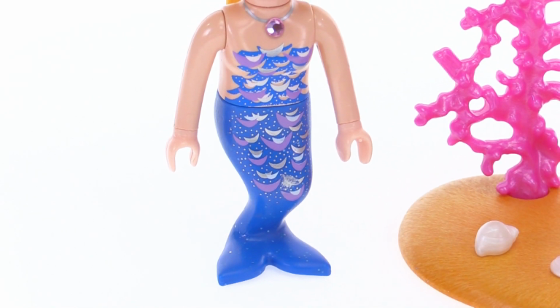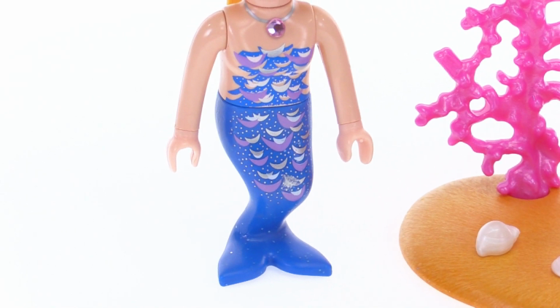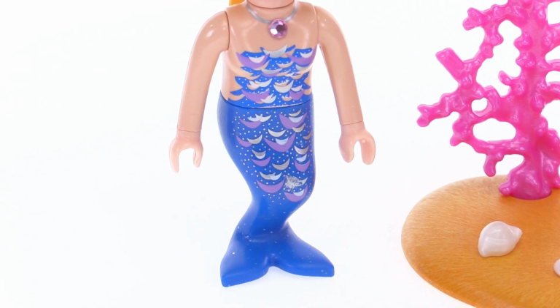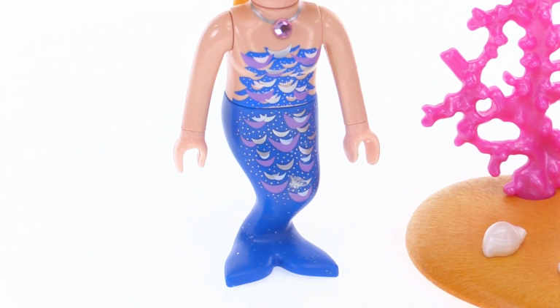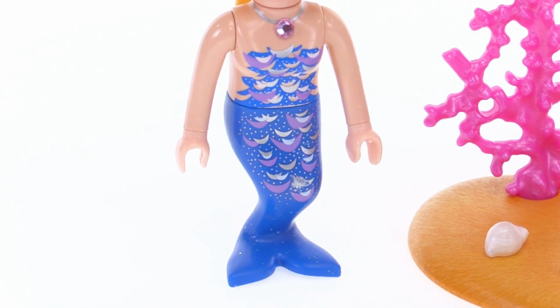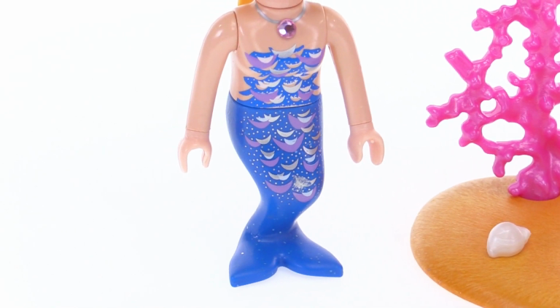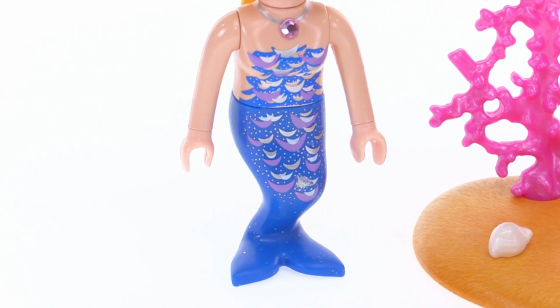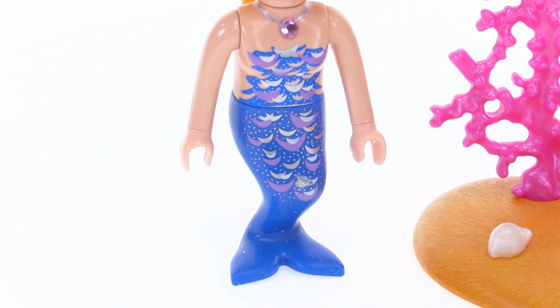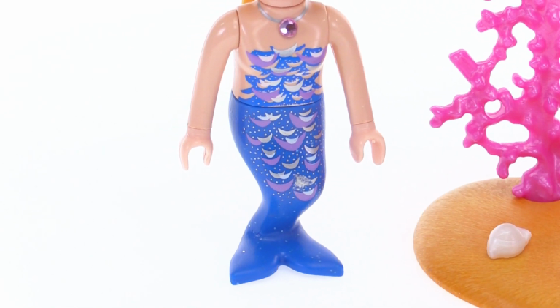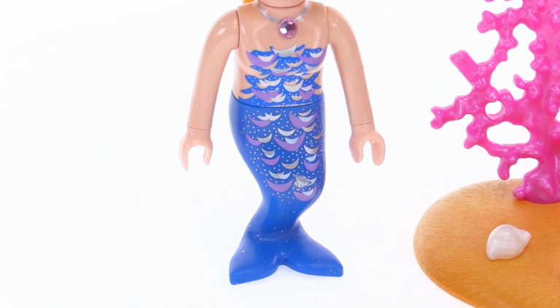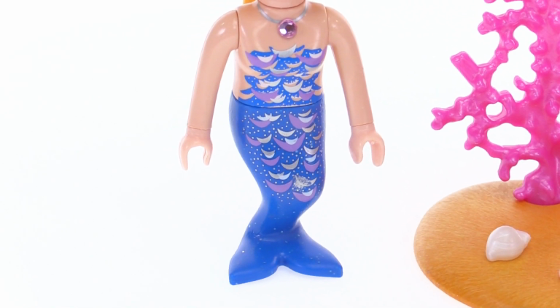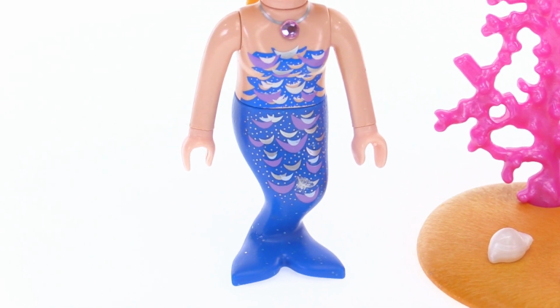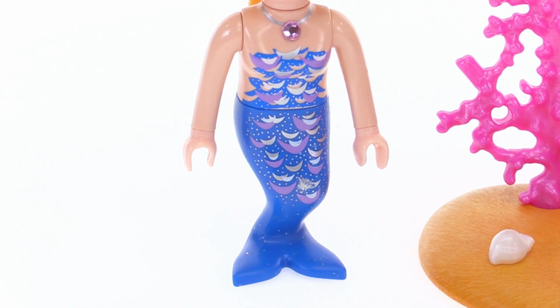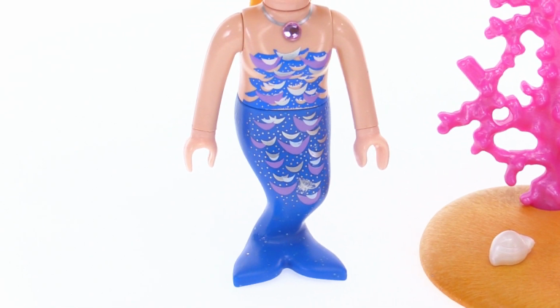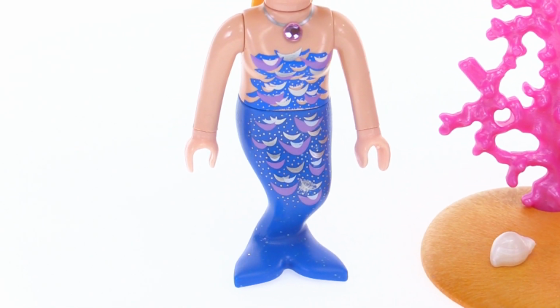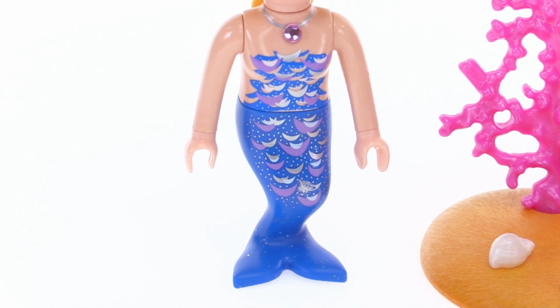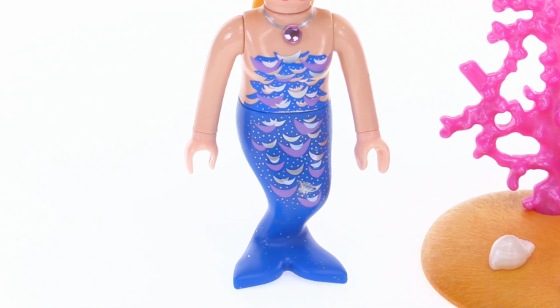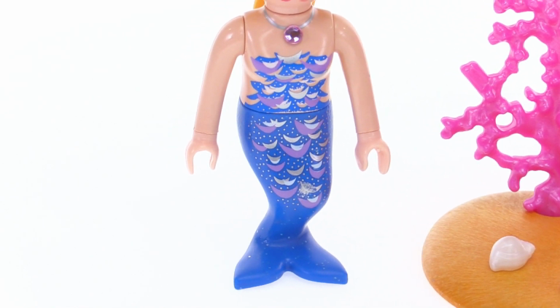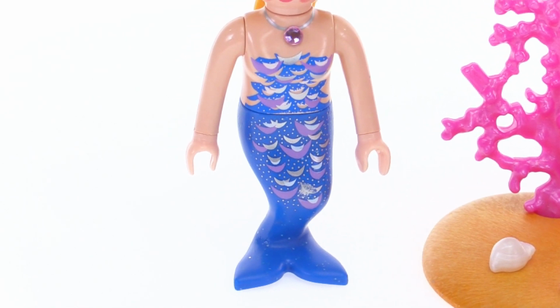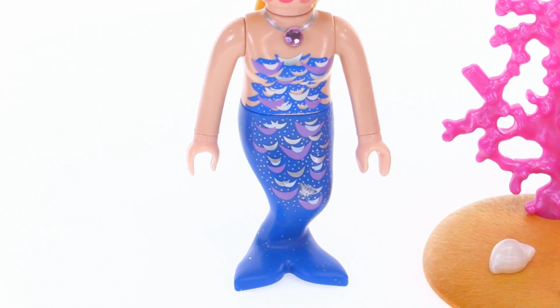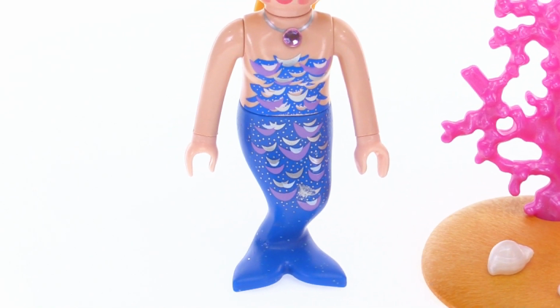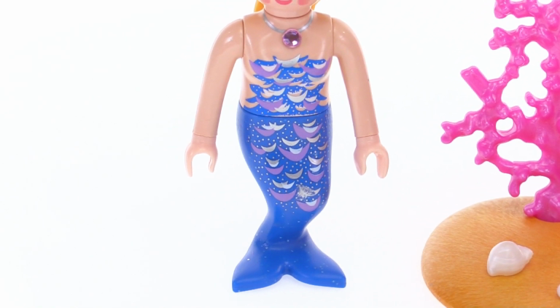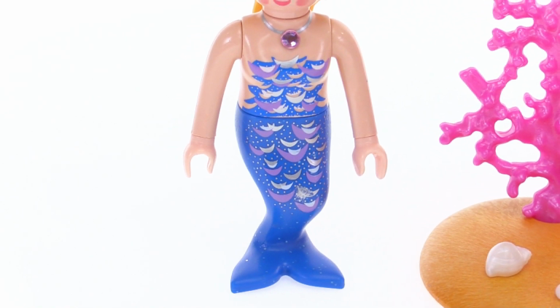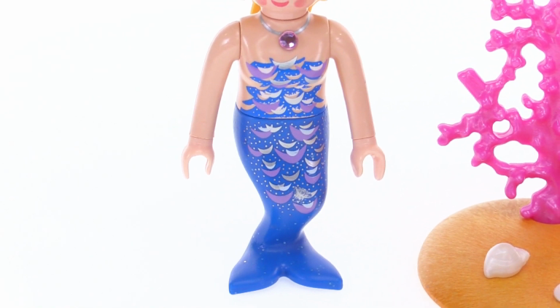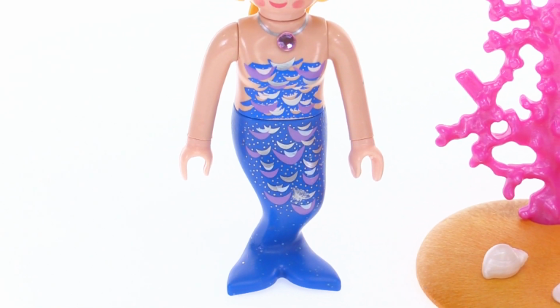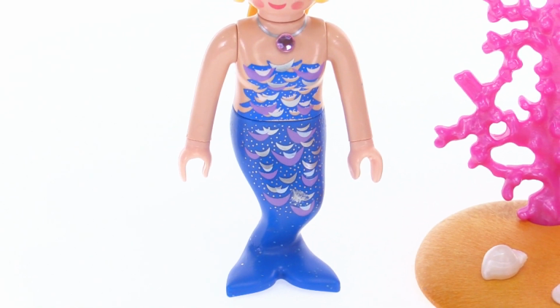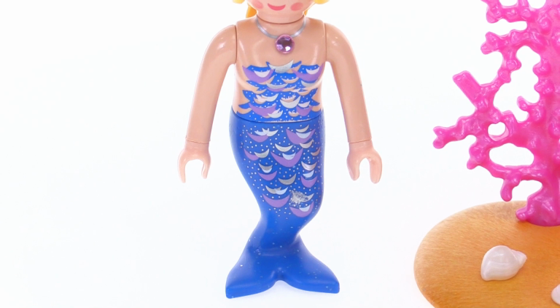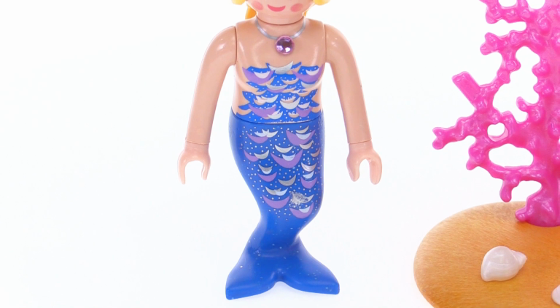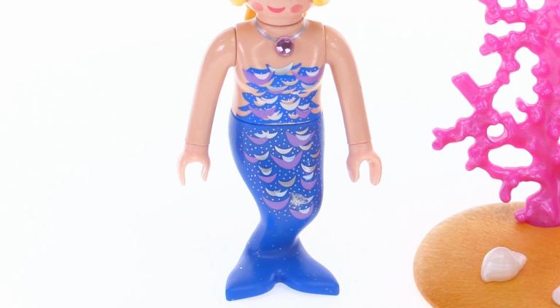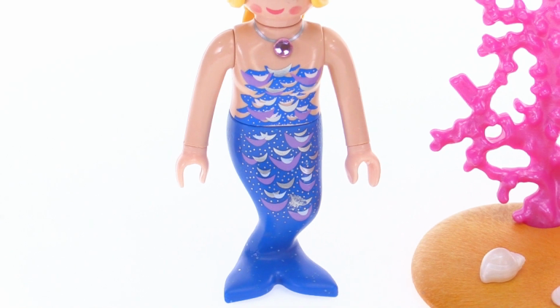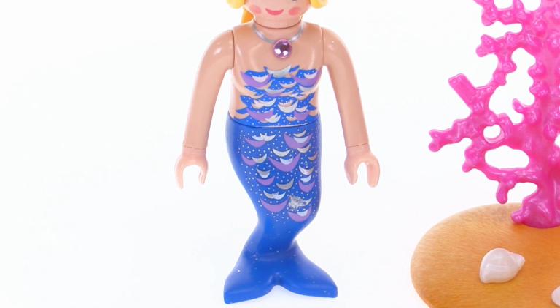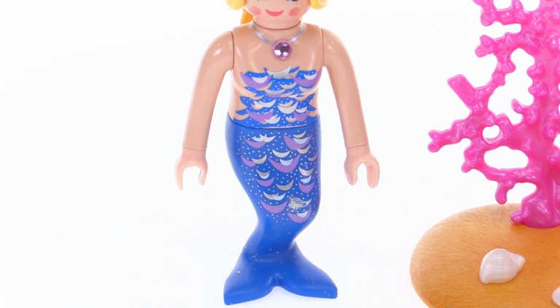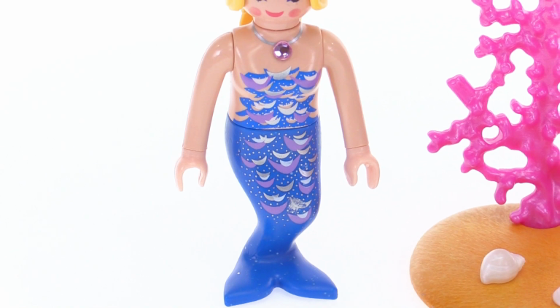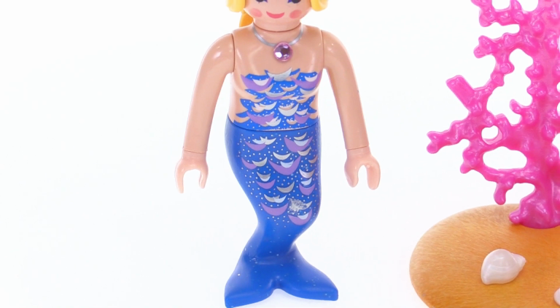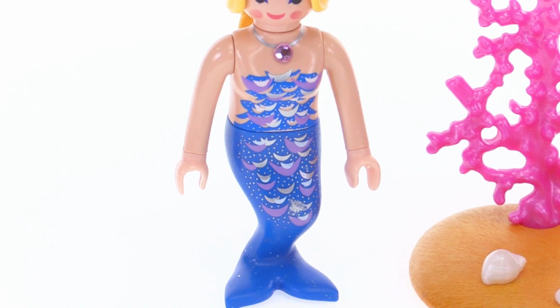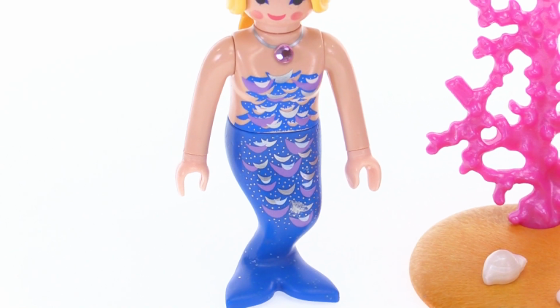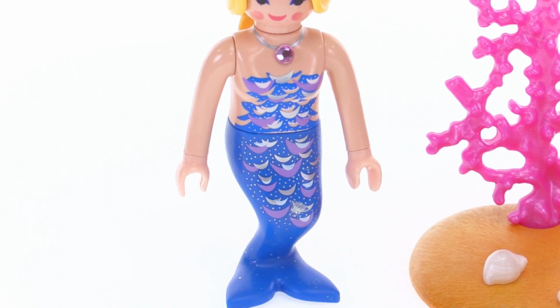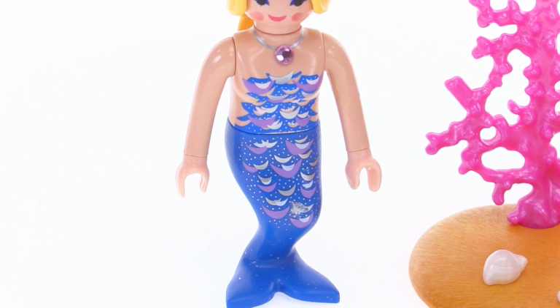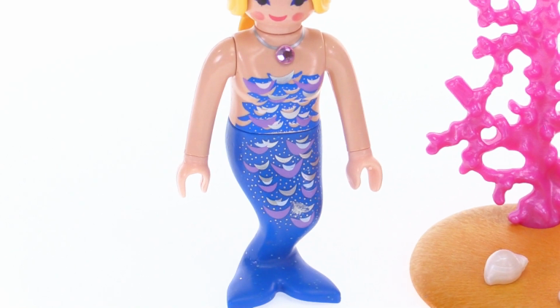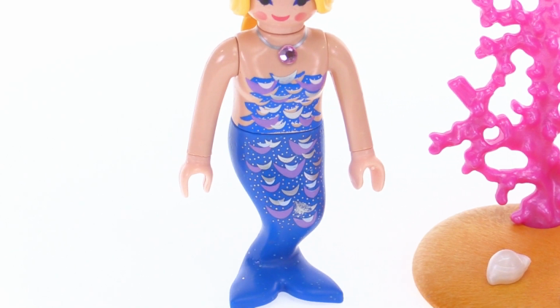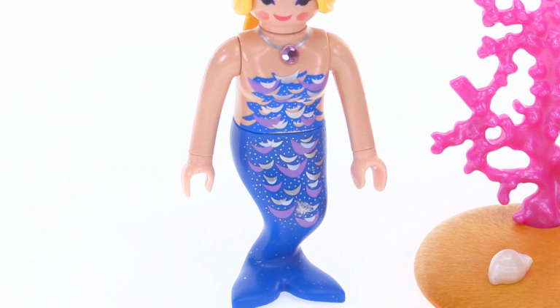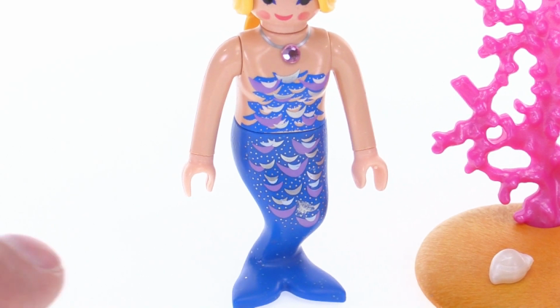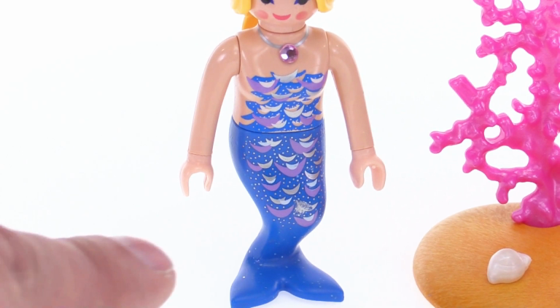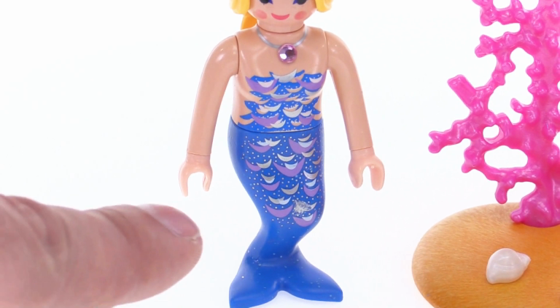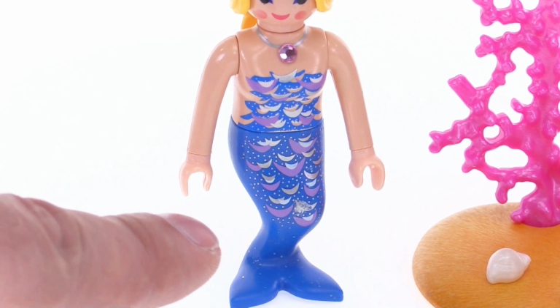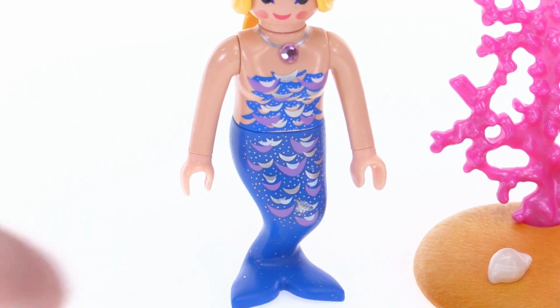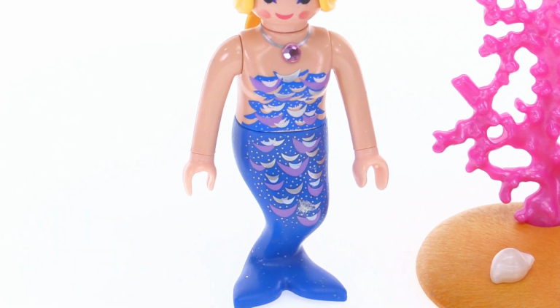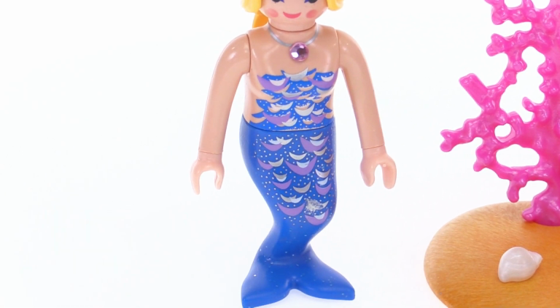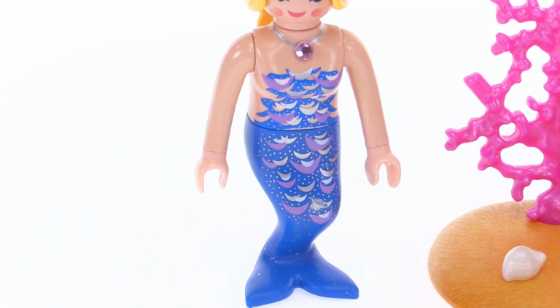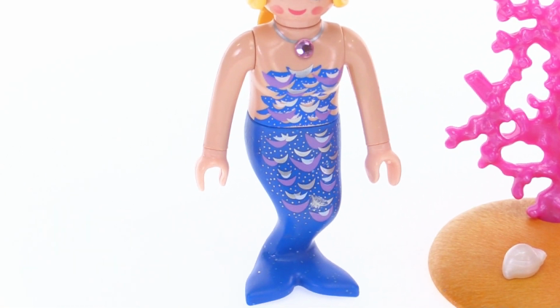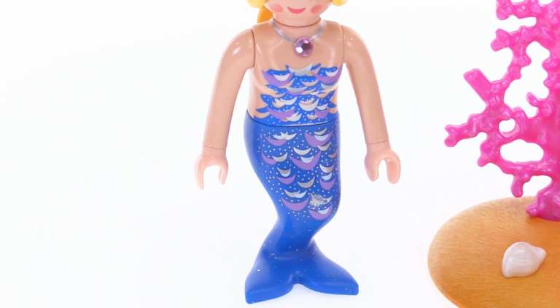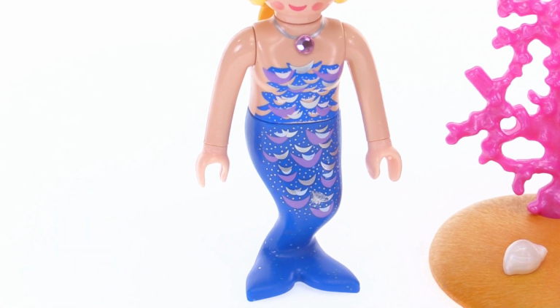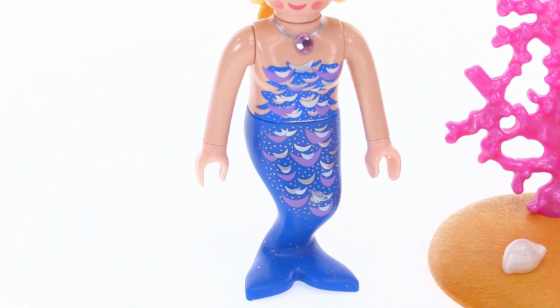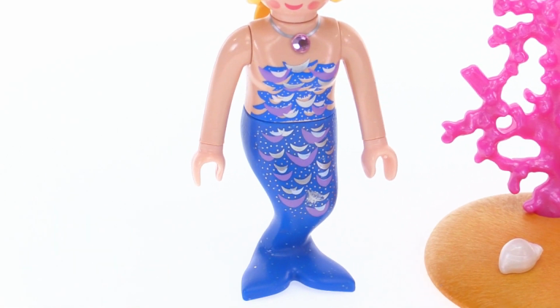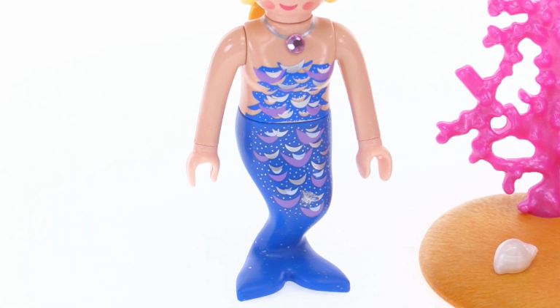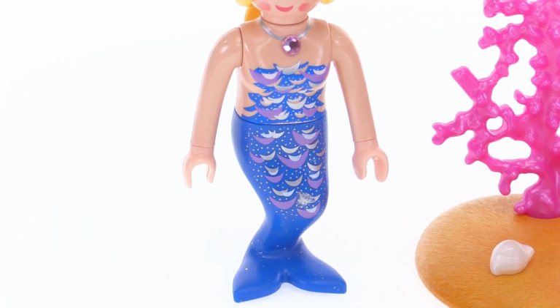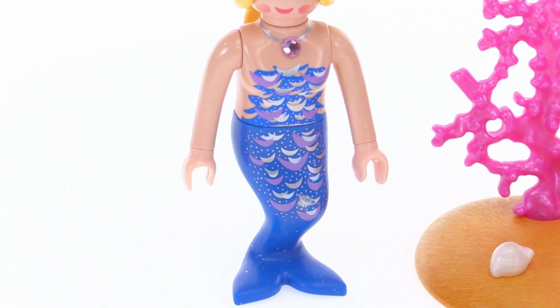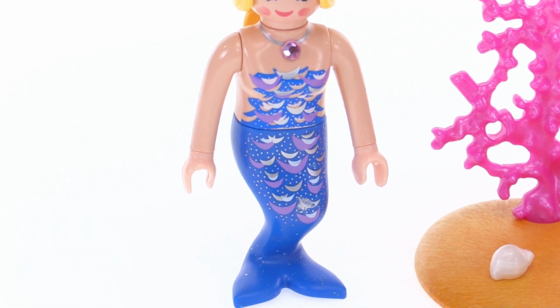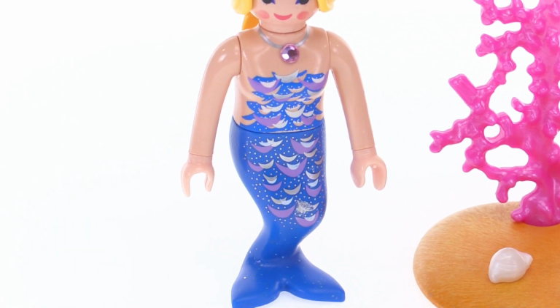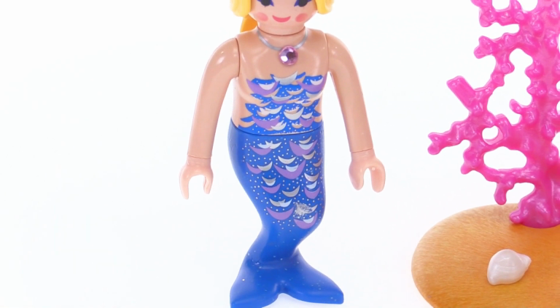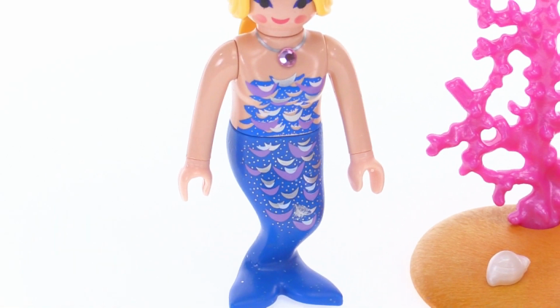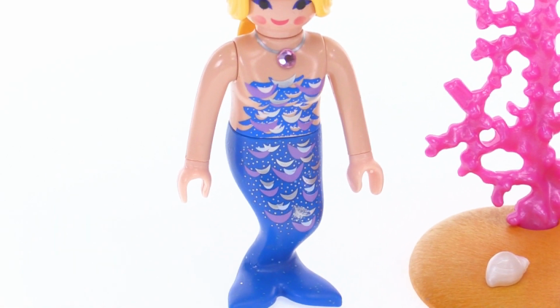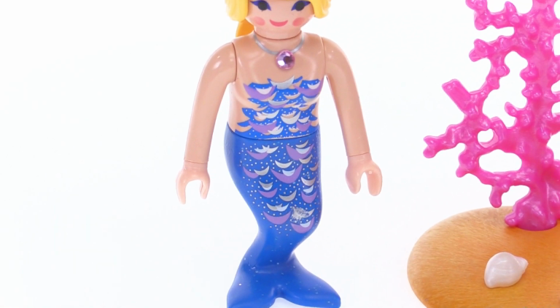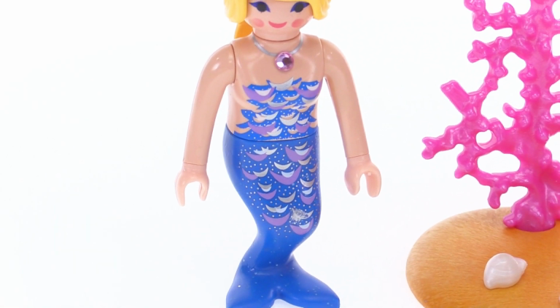She's got lots of scale decorations going down the front as well as some kind of glittery look to her. I think there is a little bit of actual glitter attached to this as well. You can see some sparkles down around the fin.